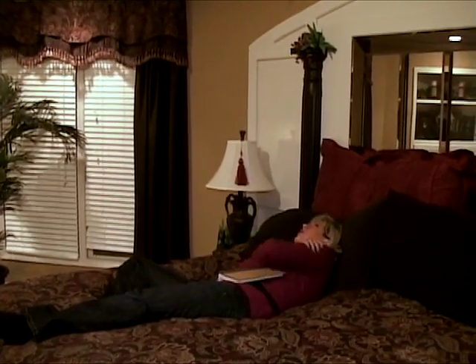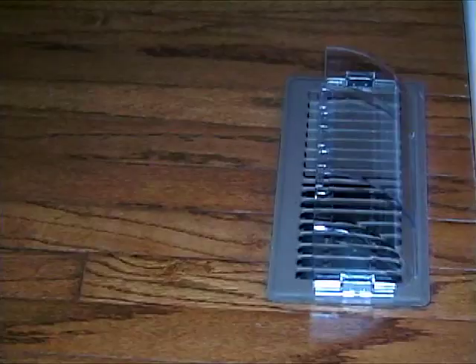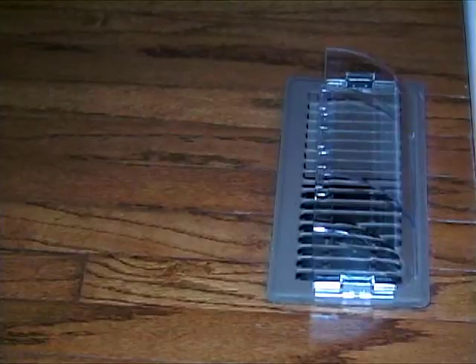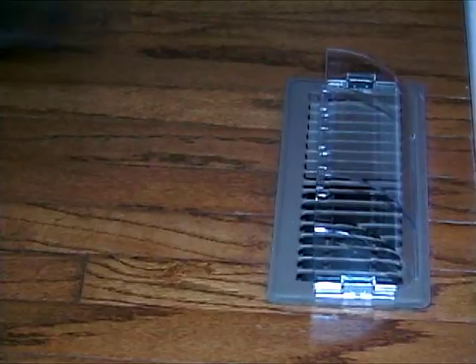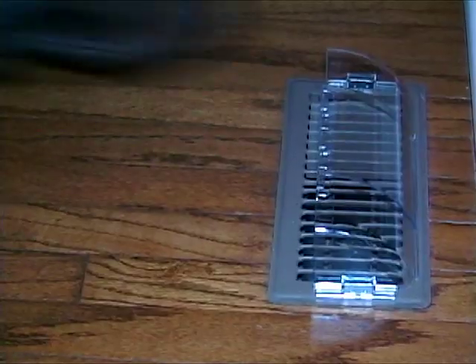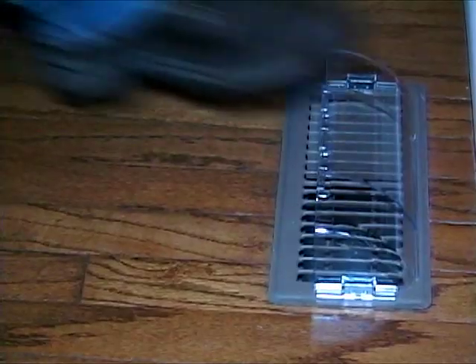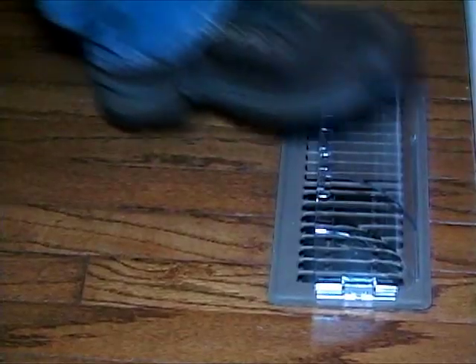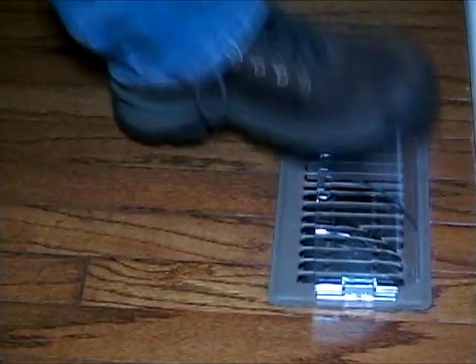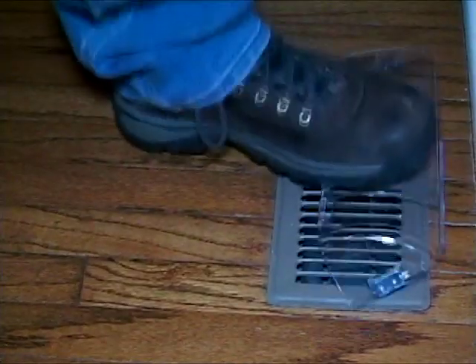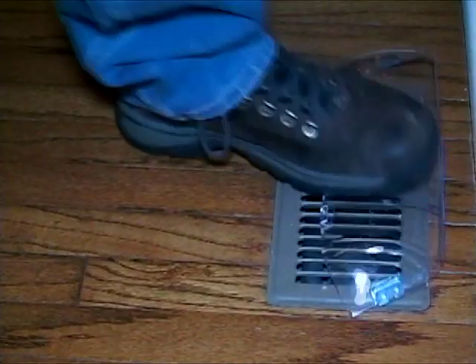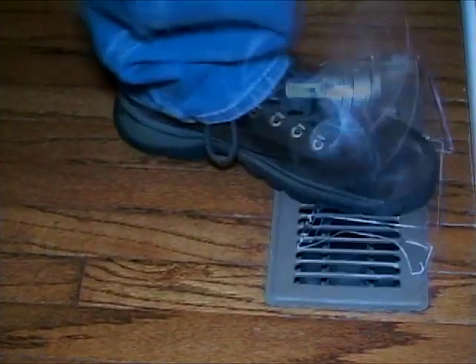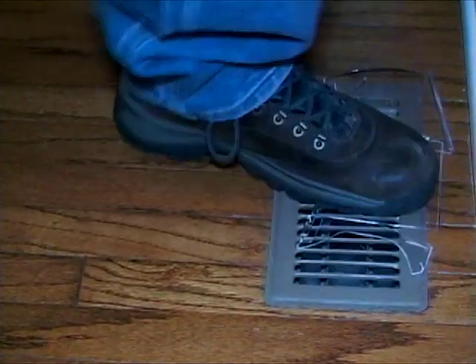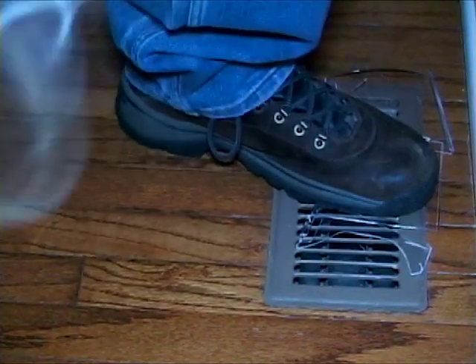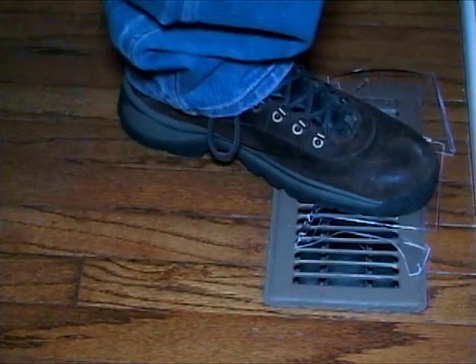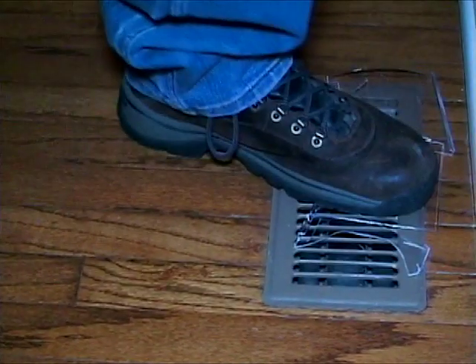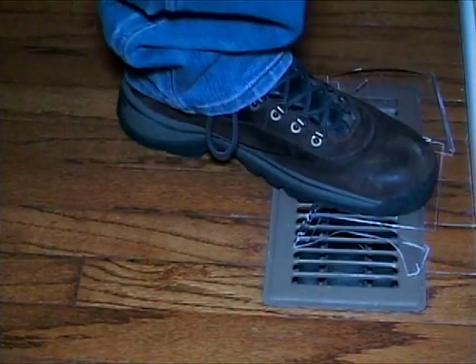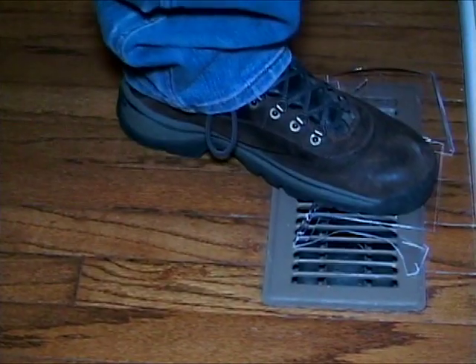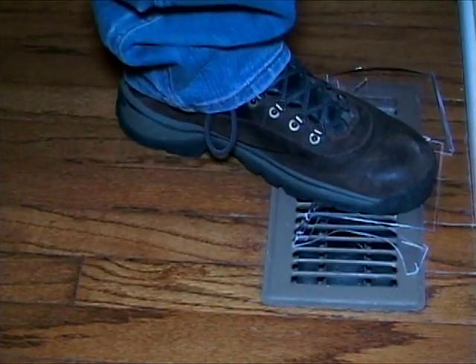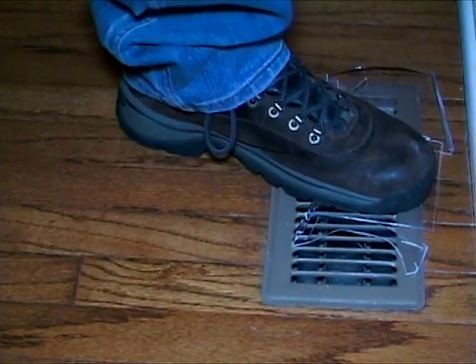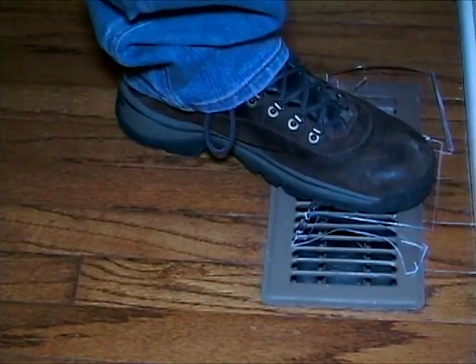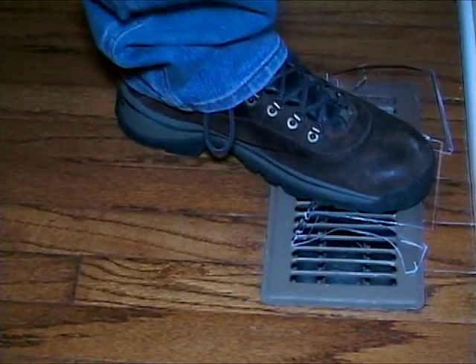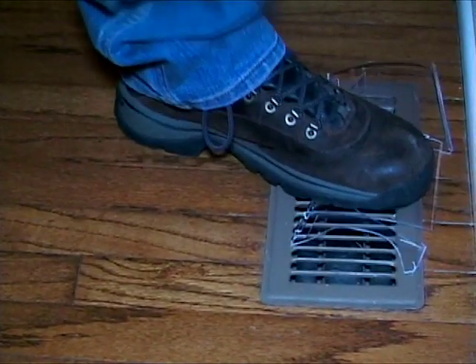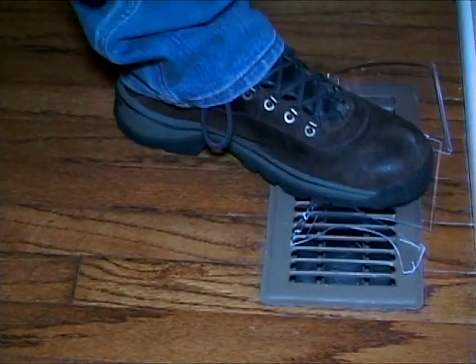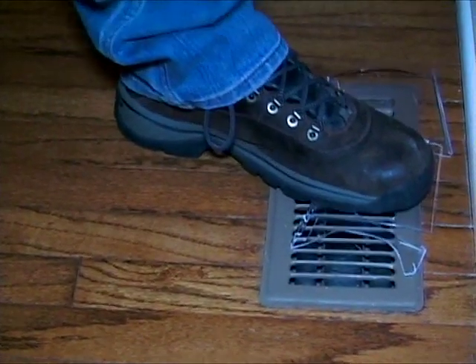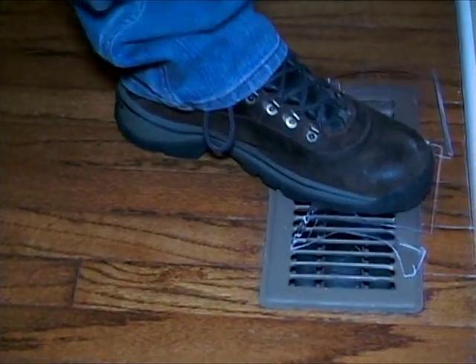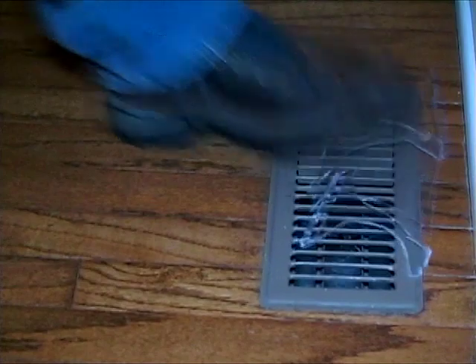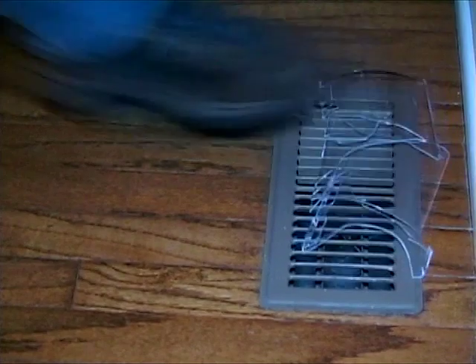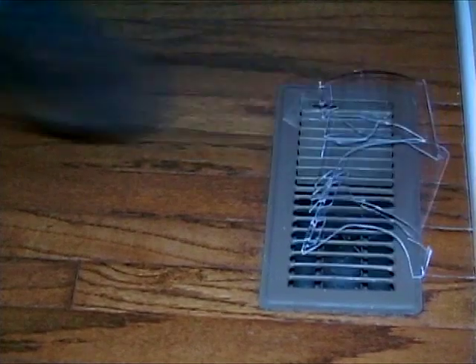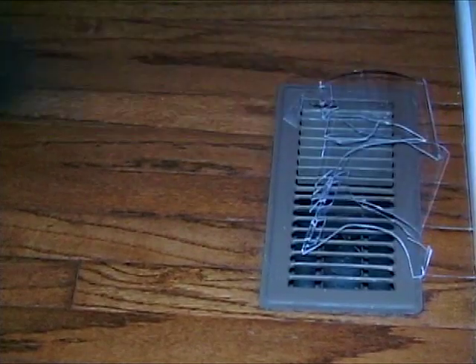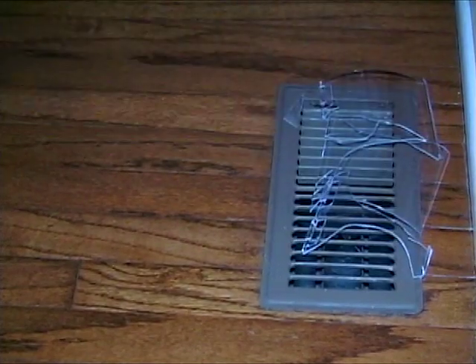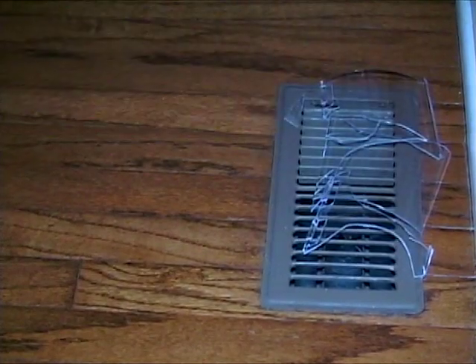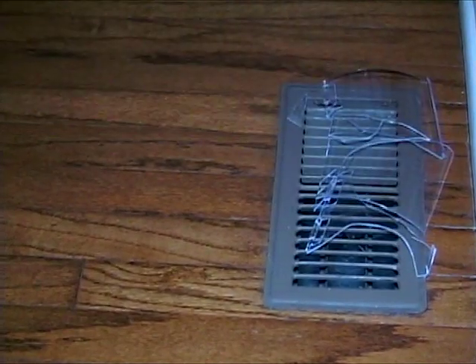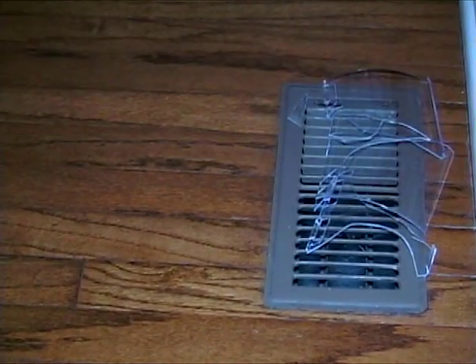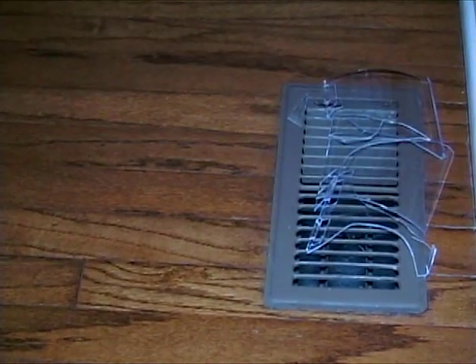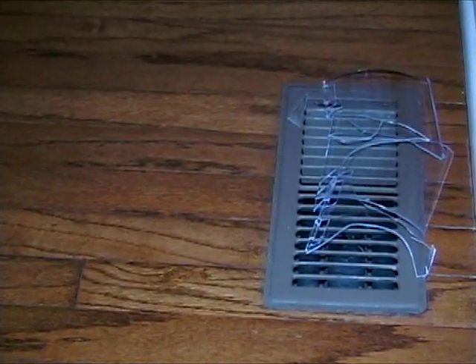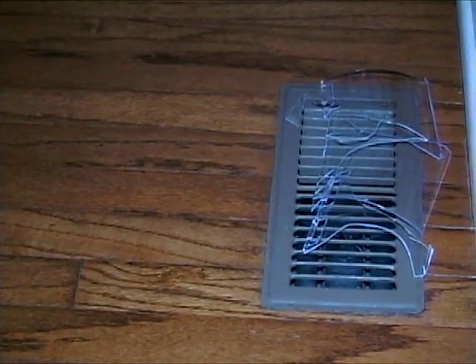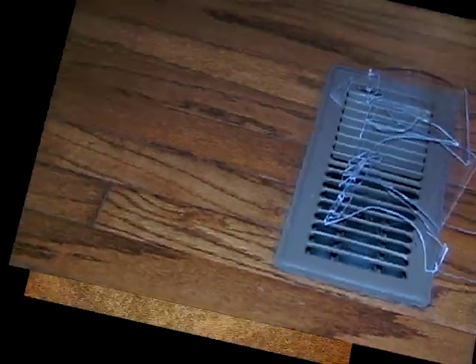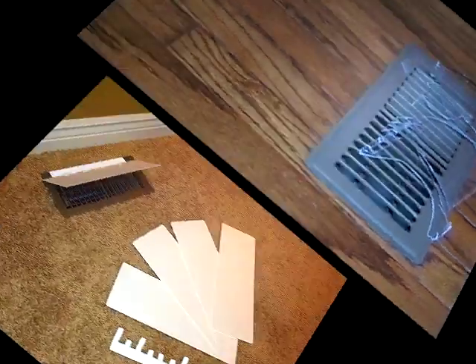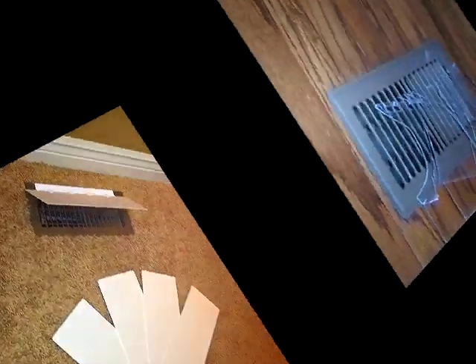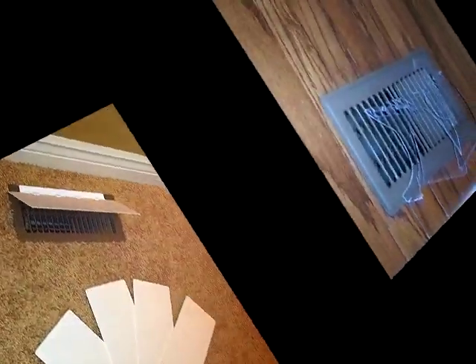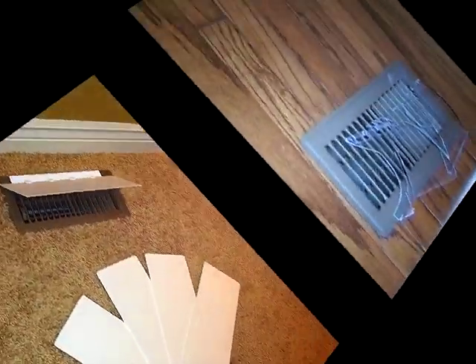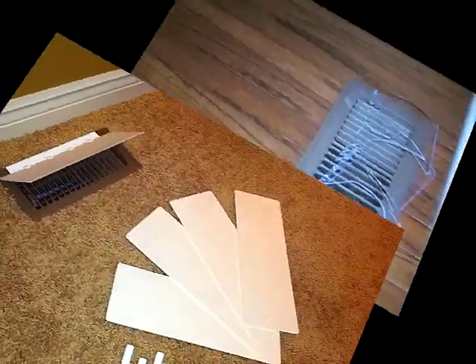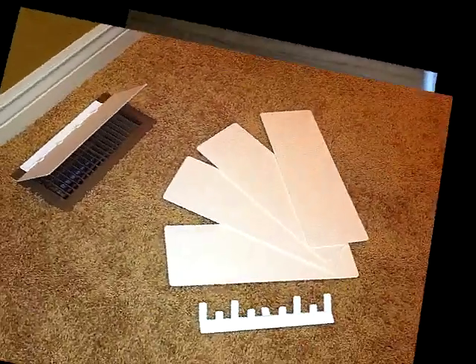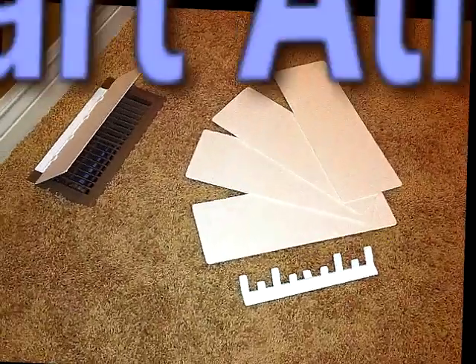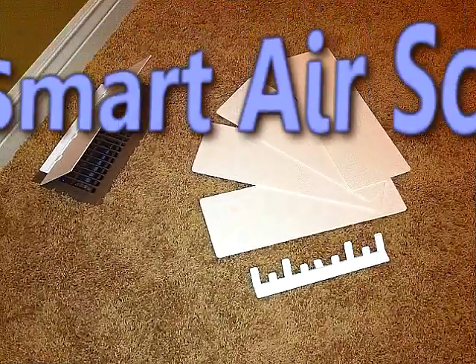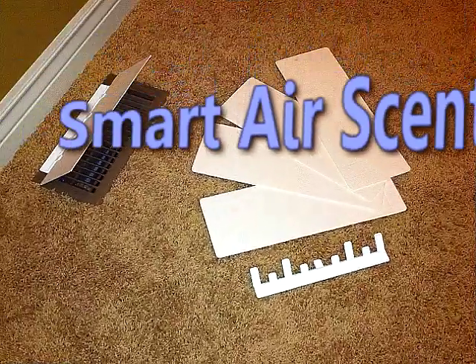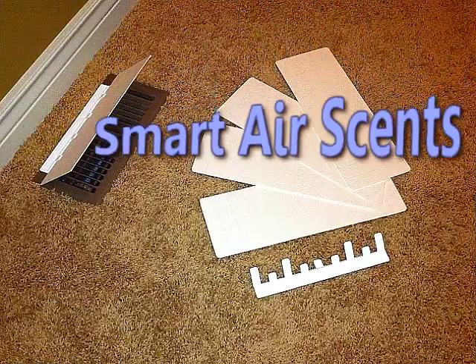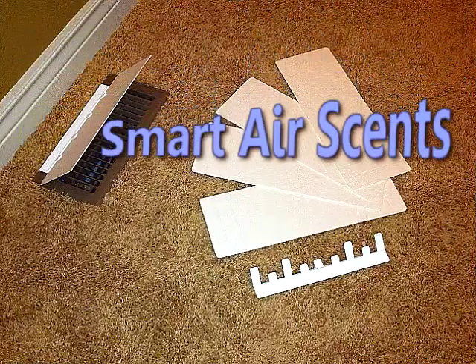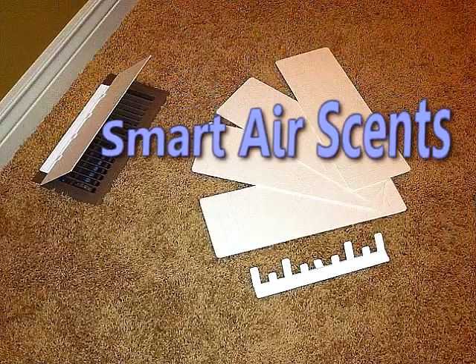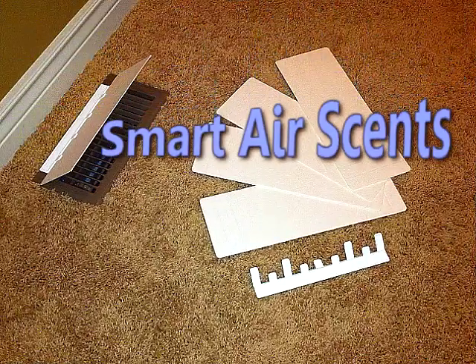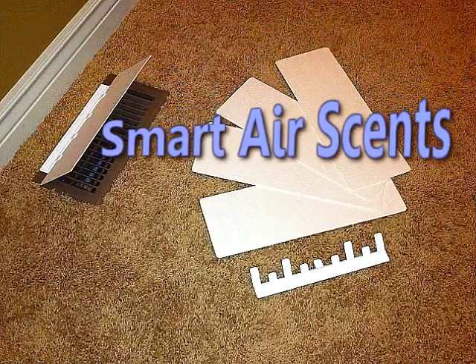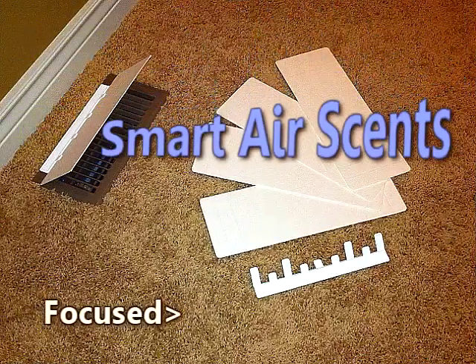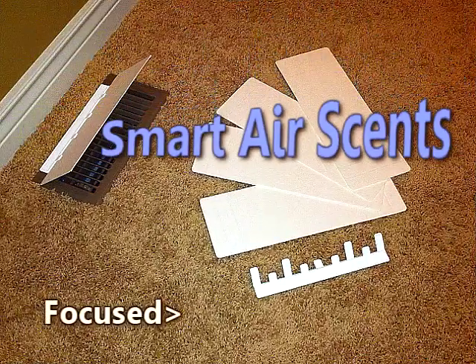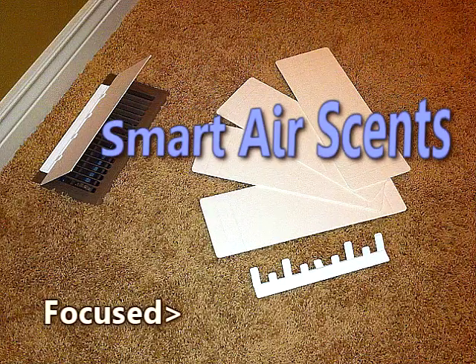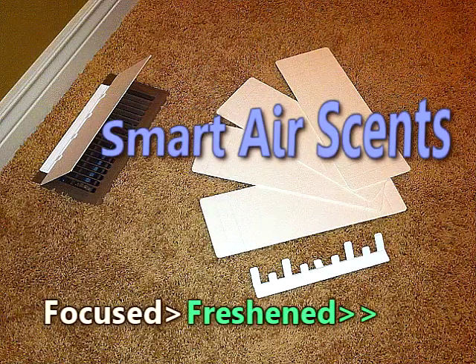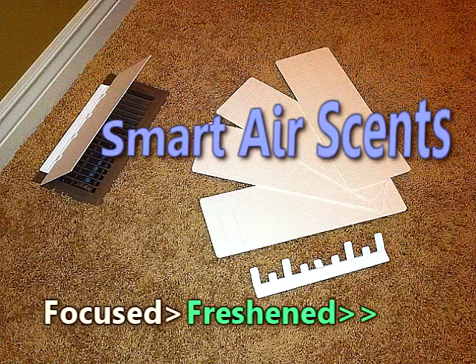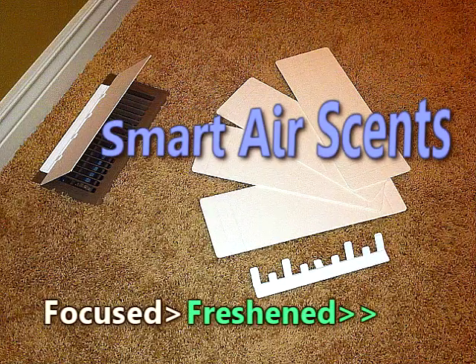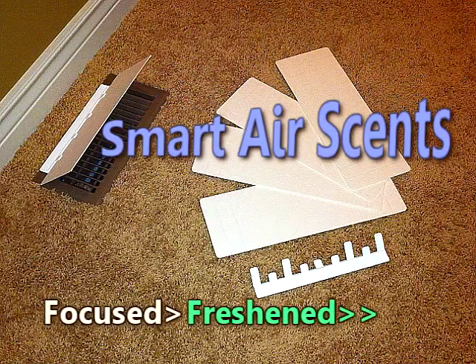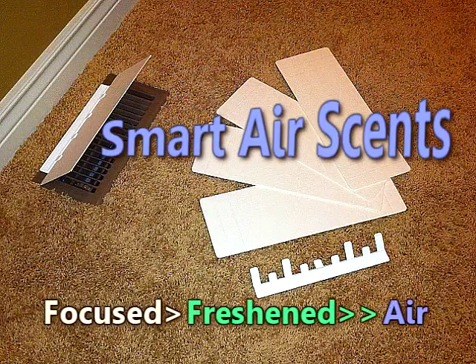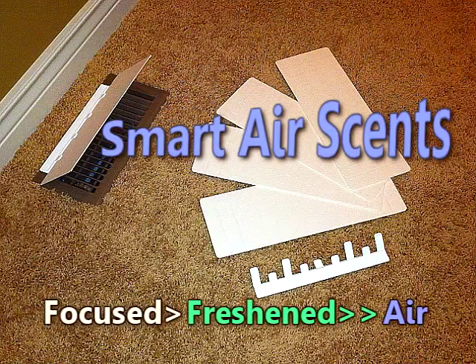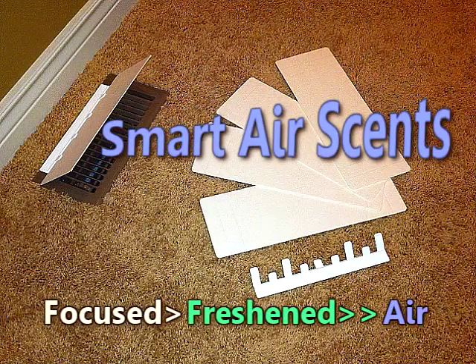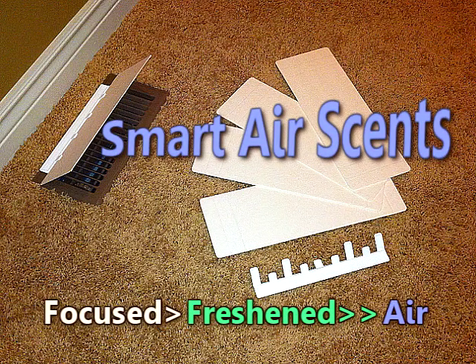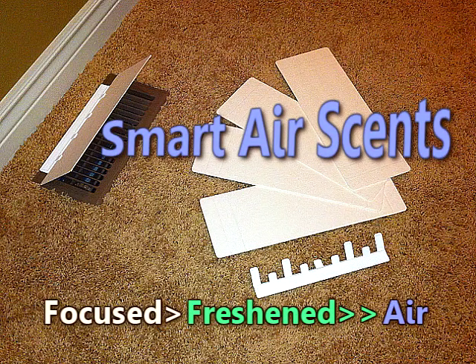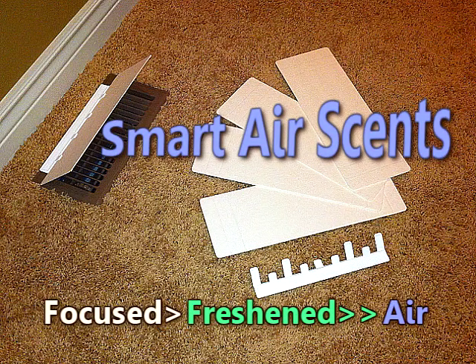Typical solutions can be a misstep. Now there's a better way to take care of your air. Smart Air Sense — focused, freshened air.